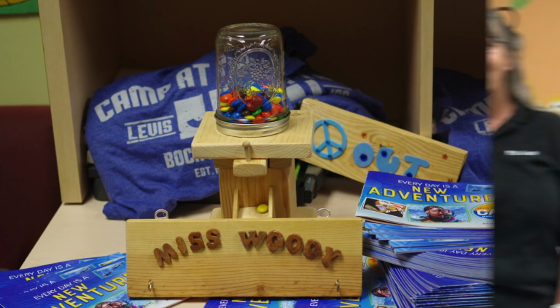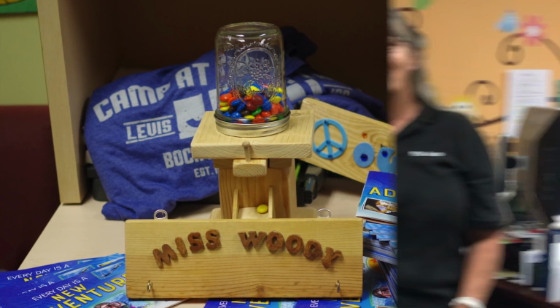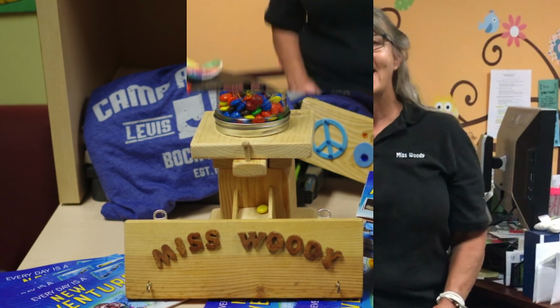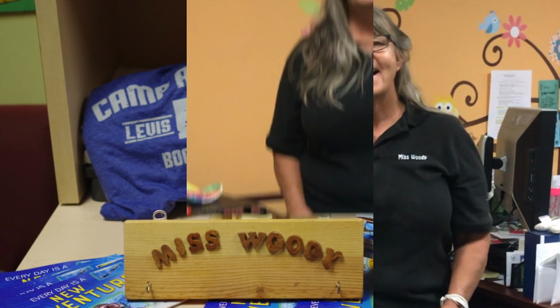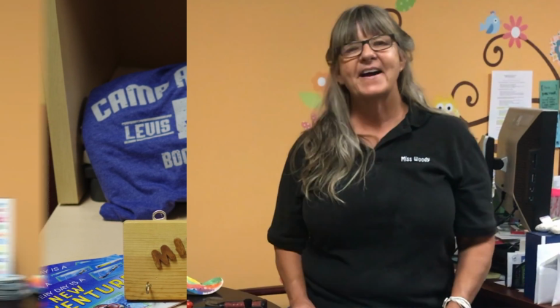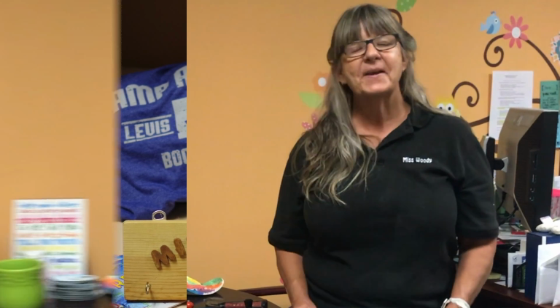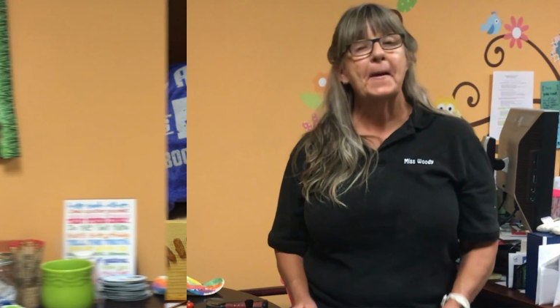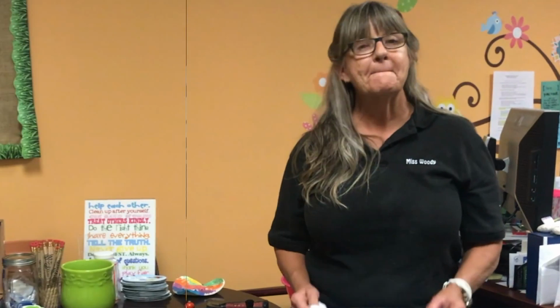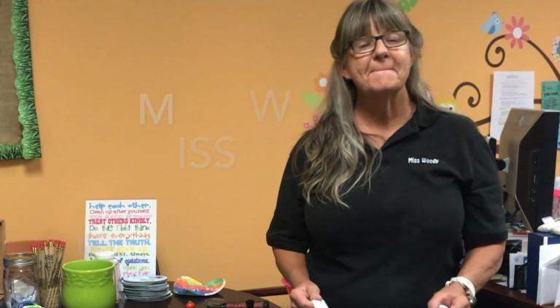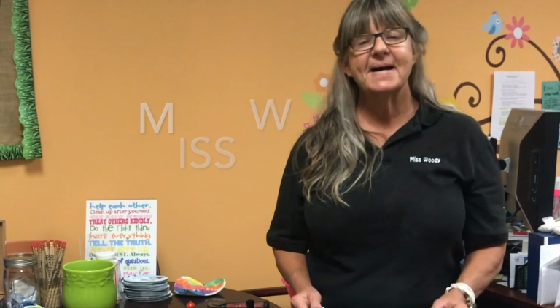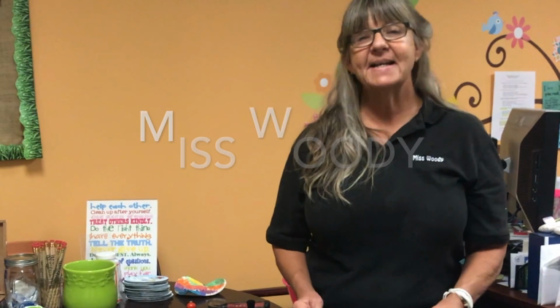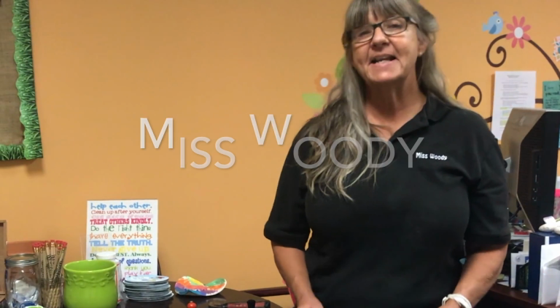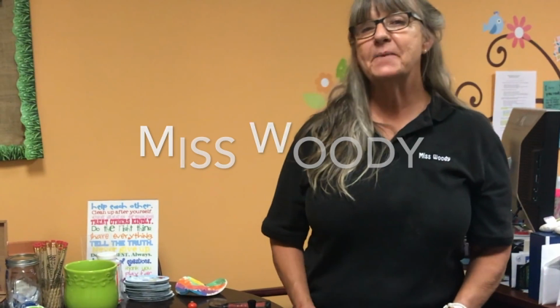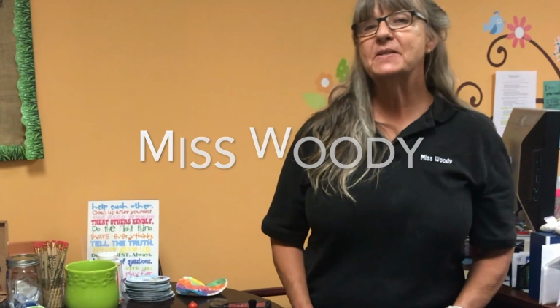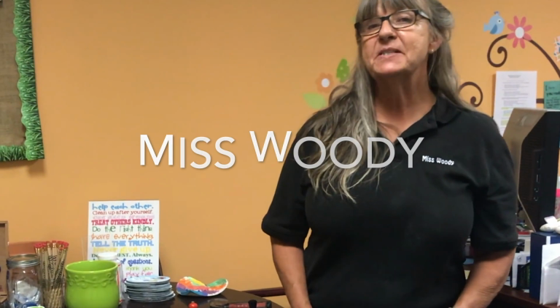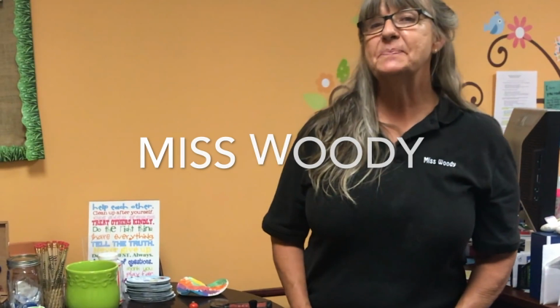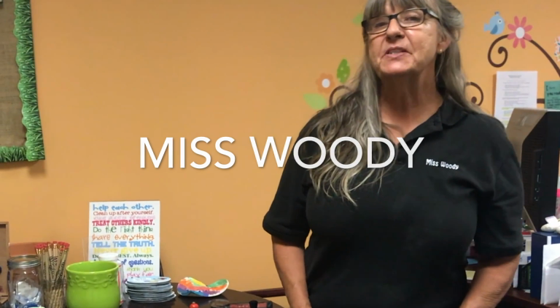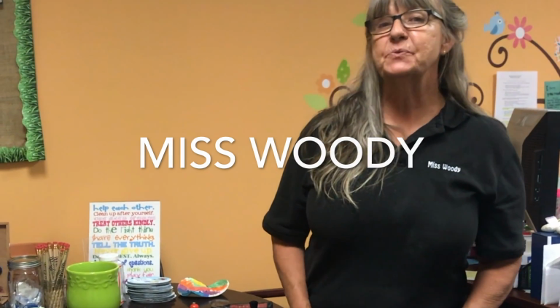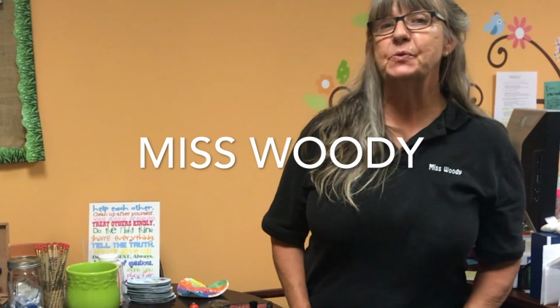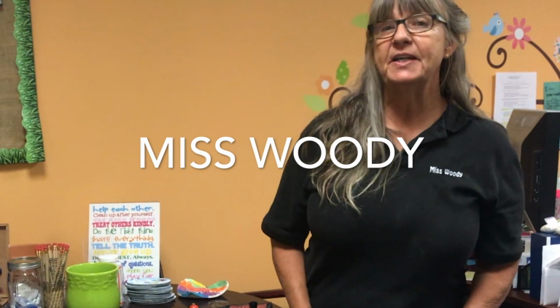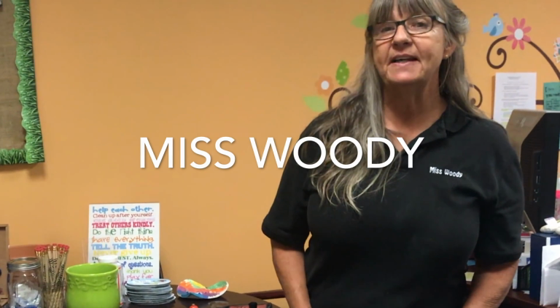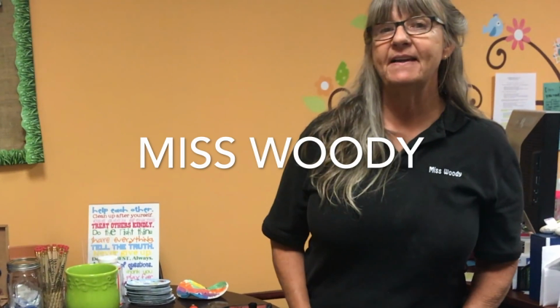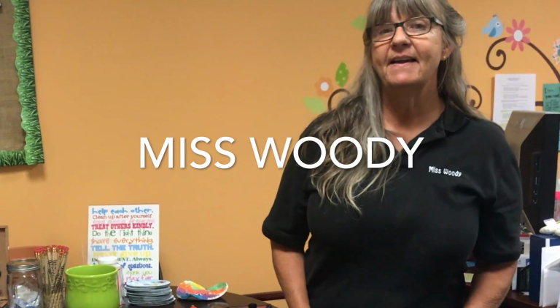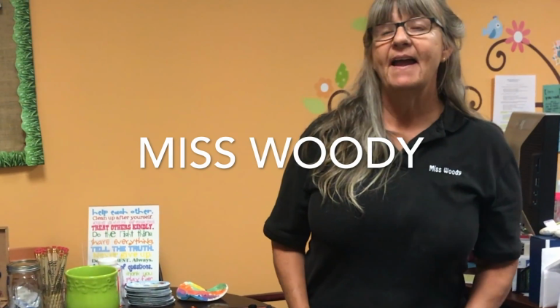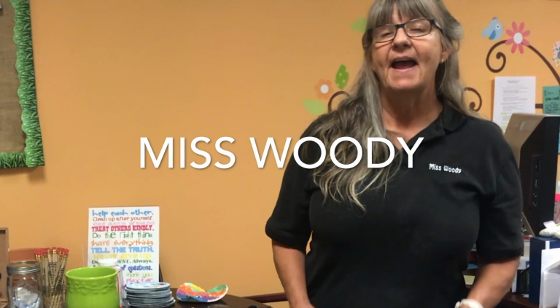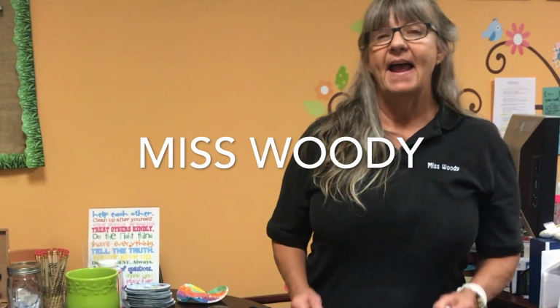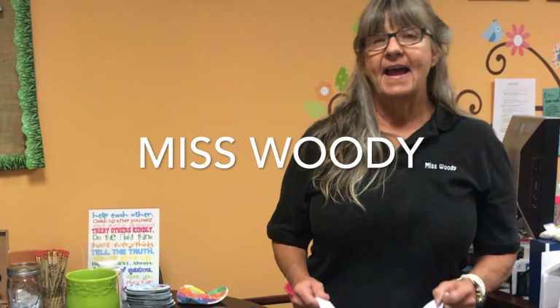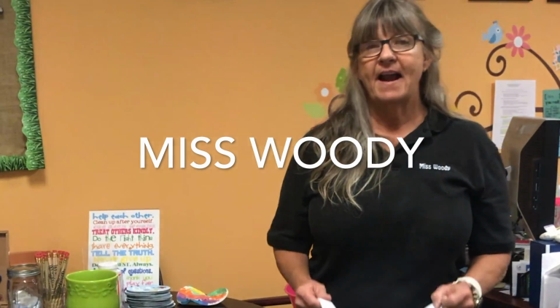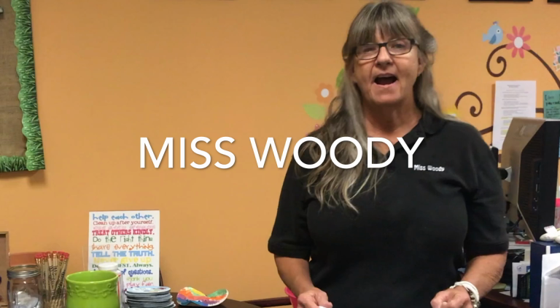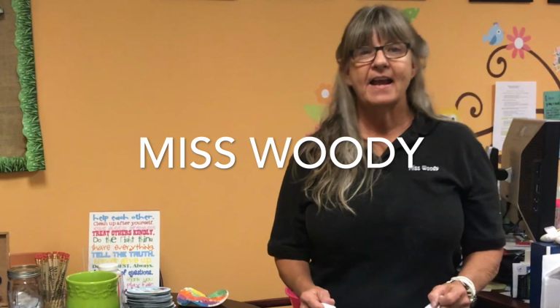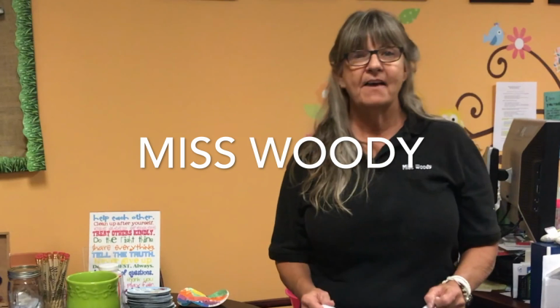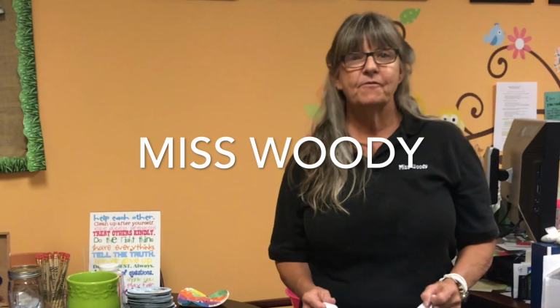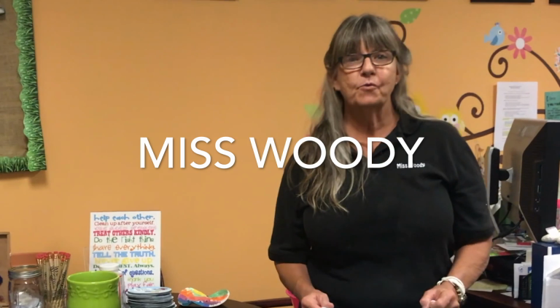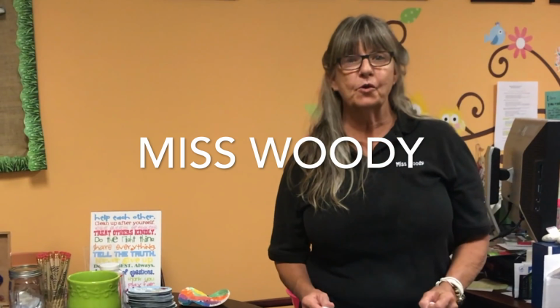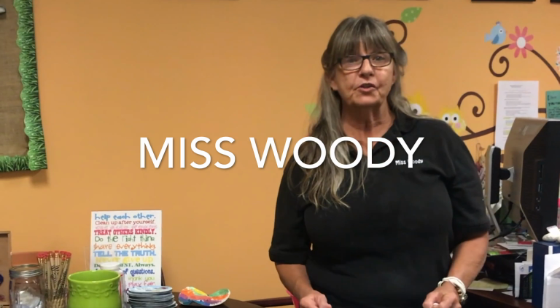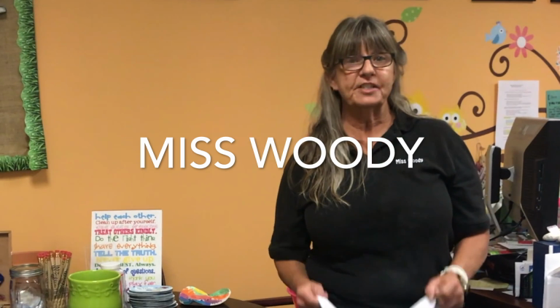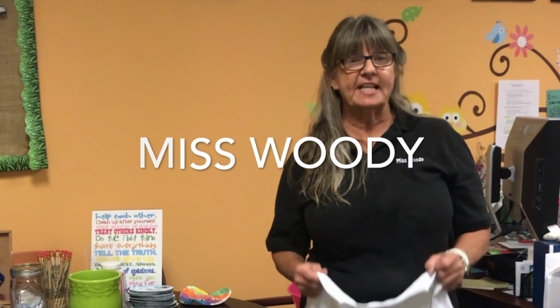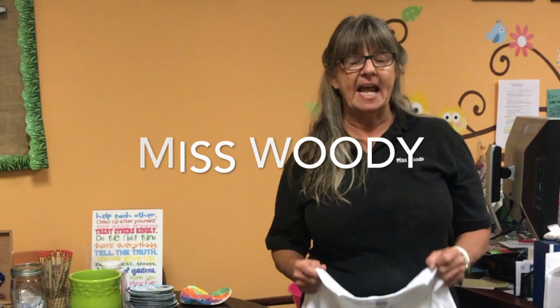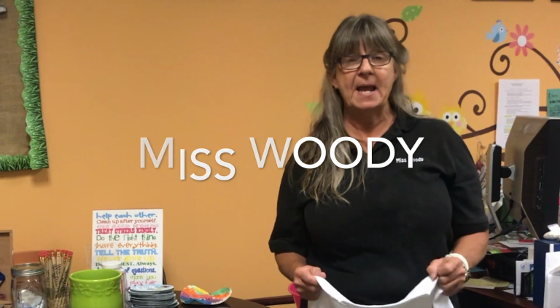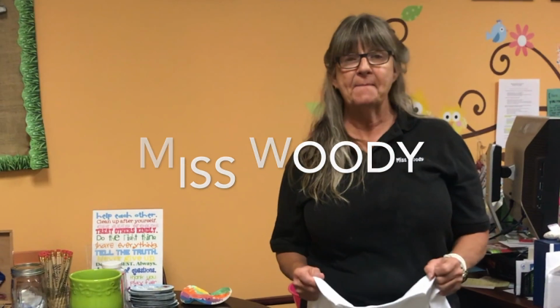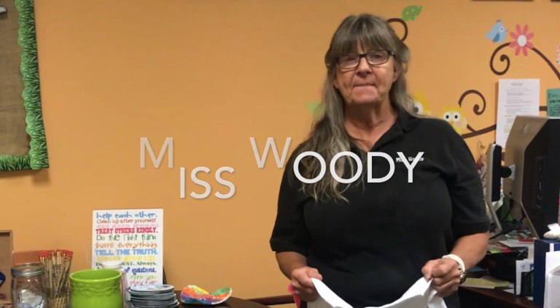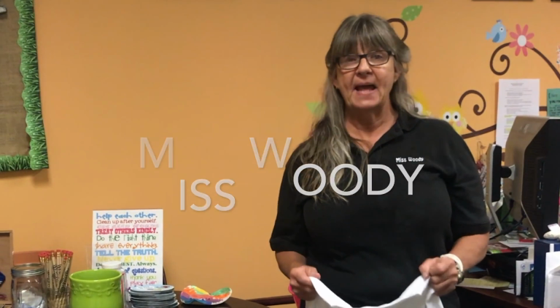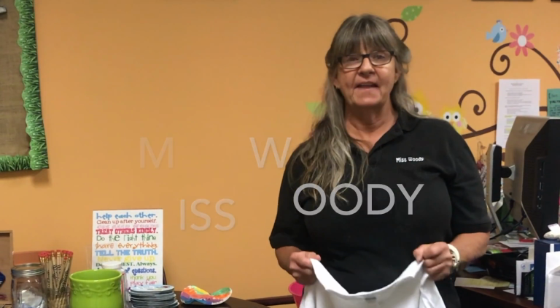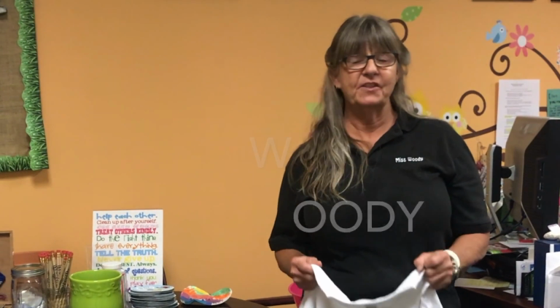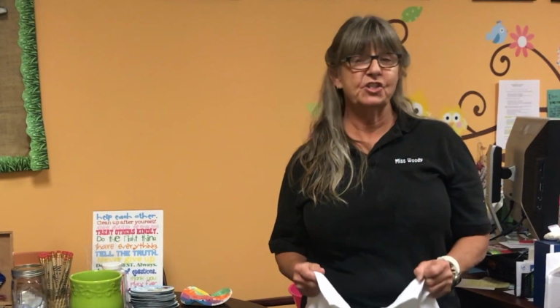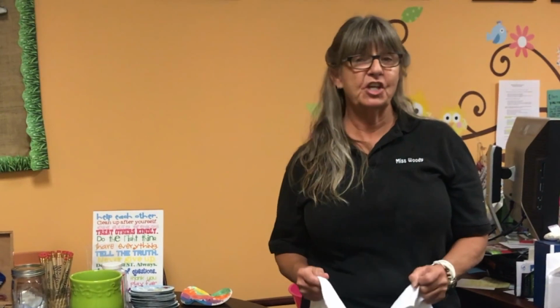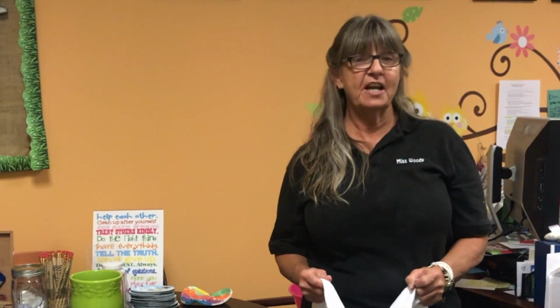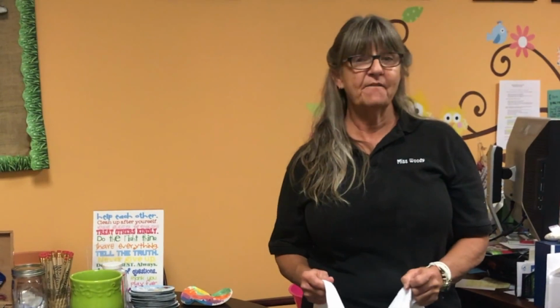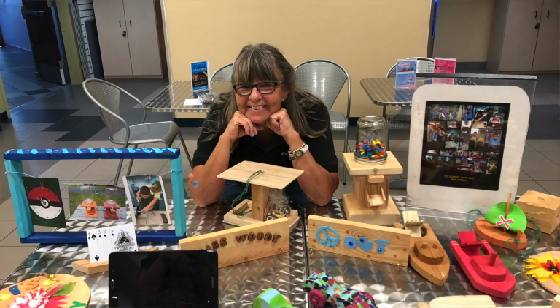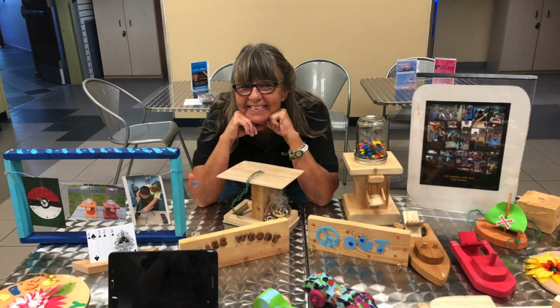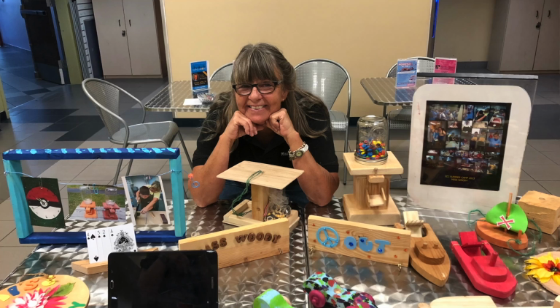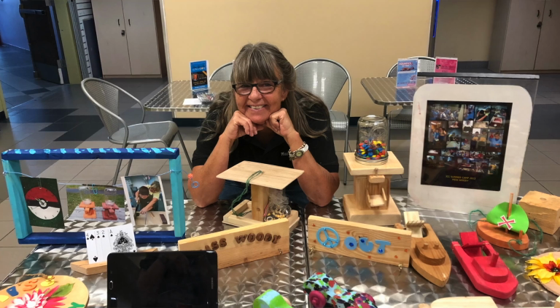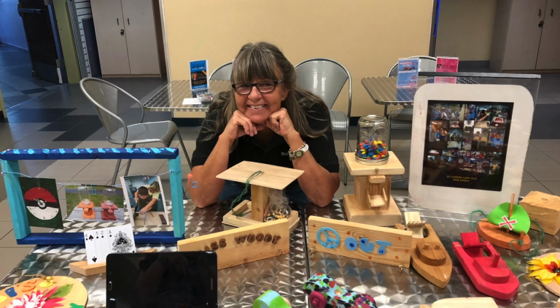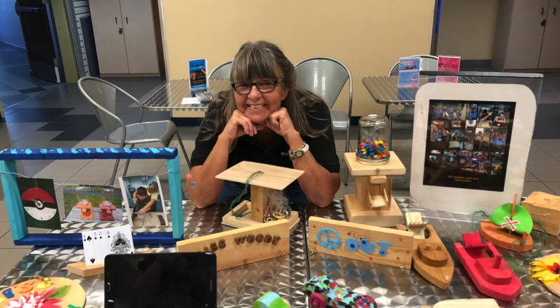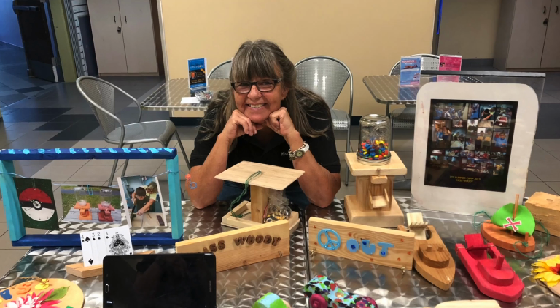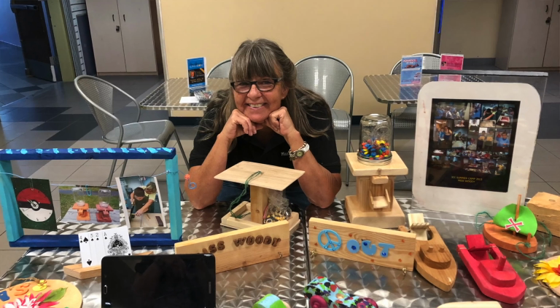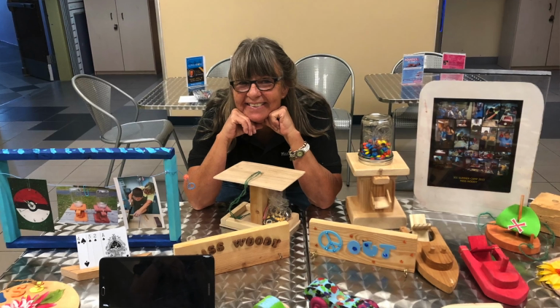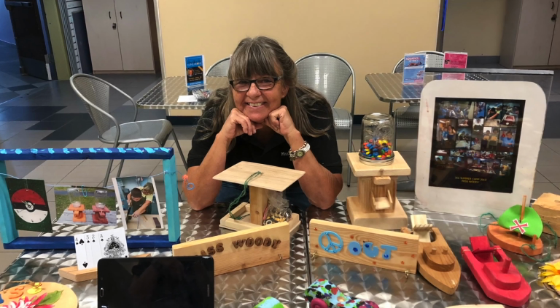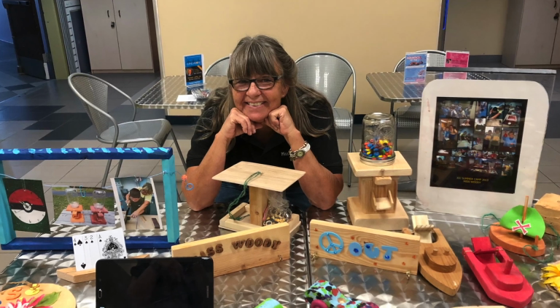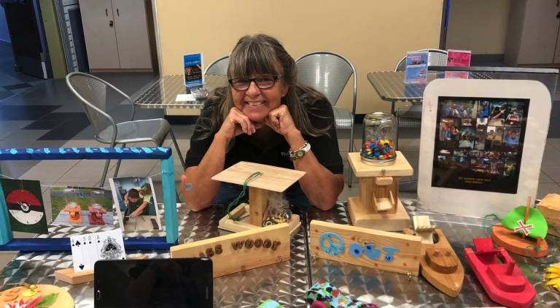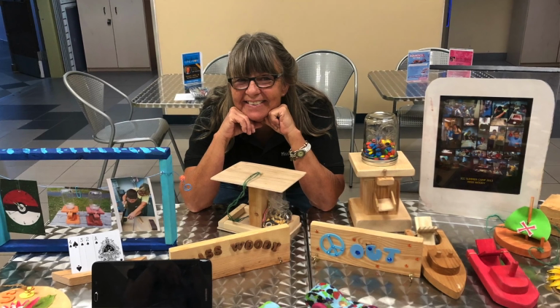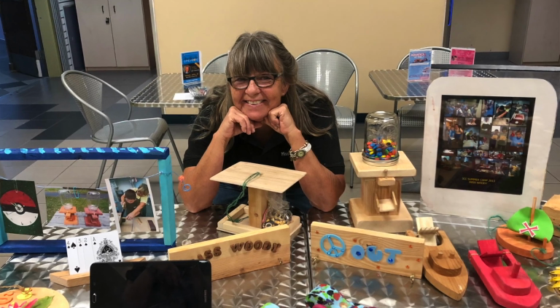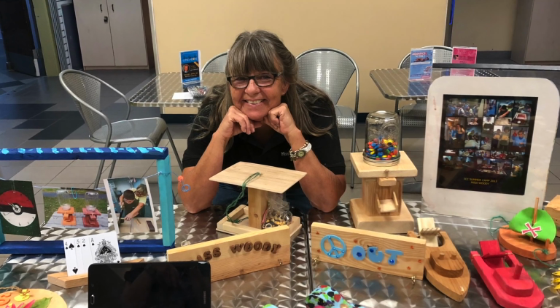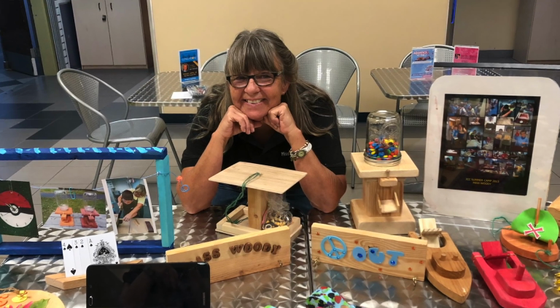Hi, my name is Miss Woody and I have worked camp at the J for the last five years.